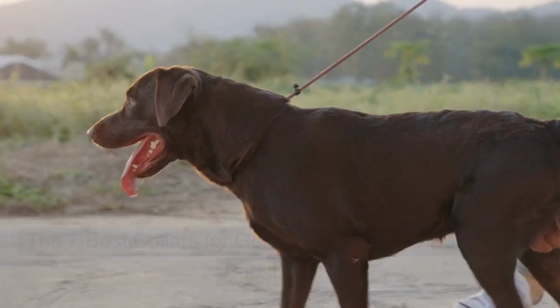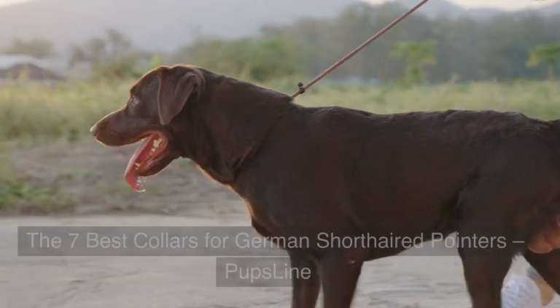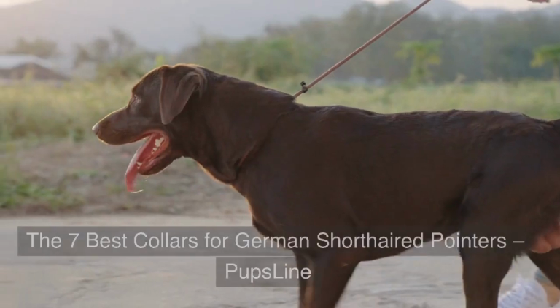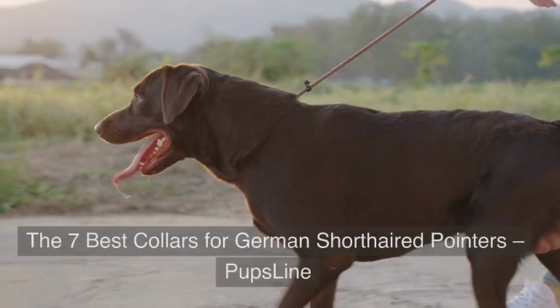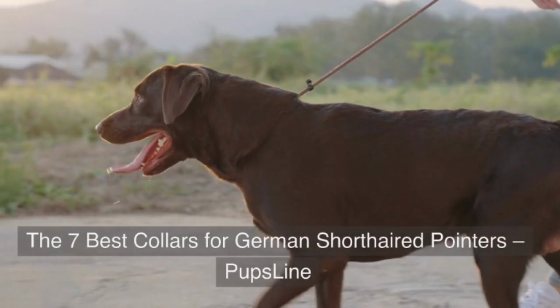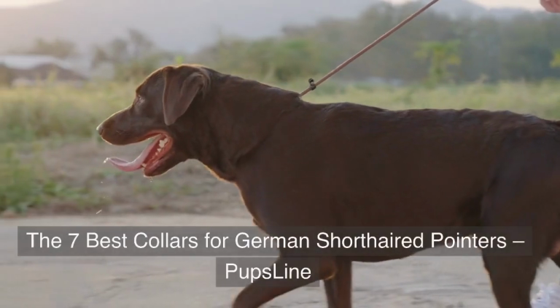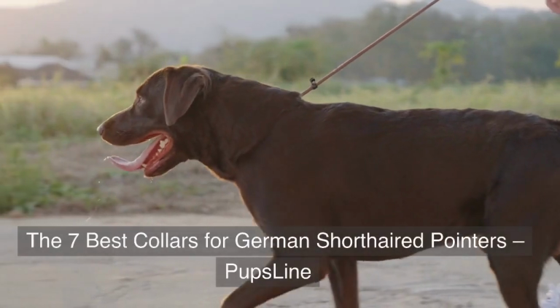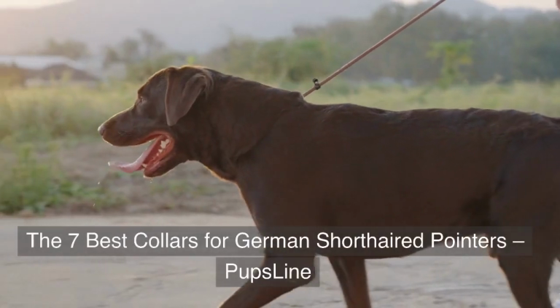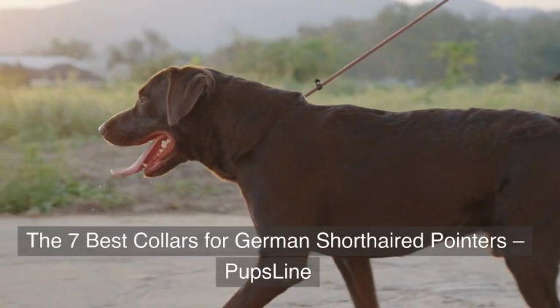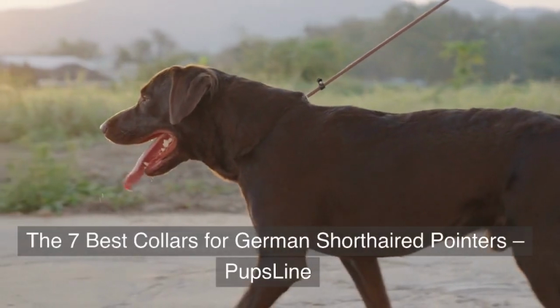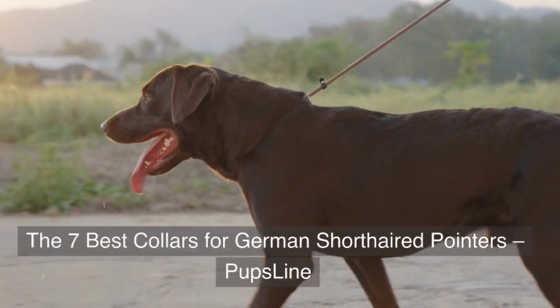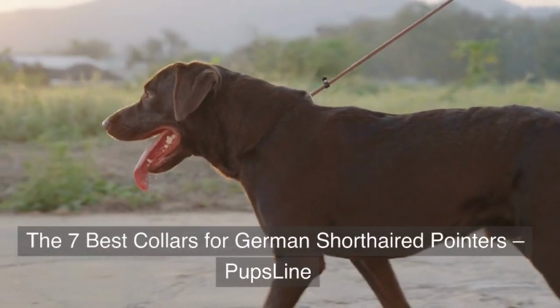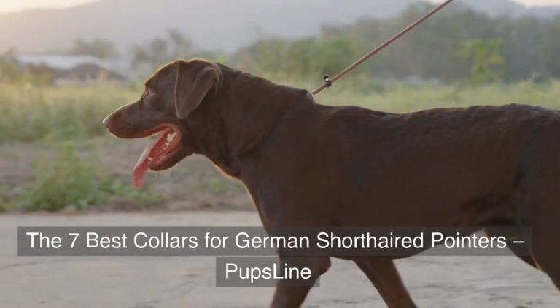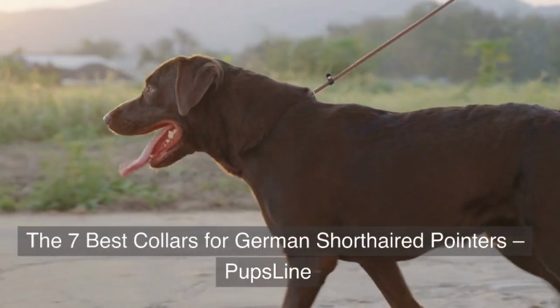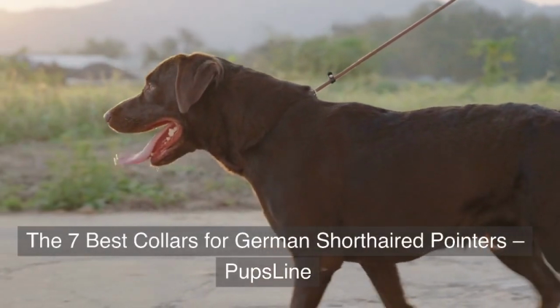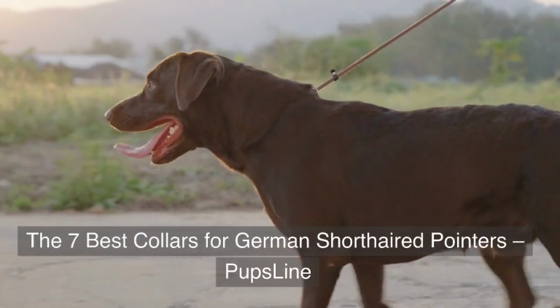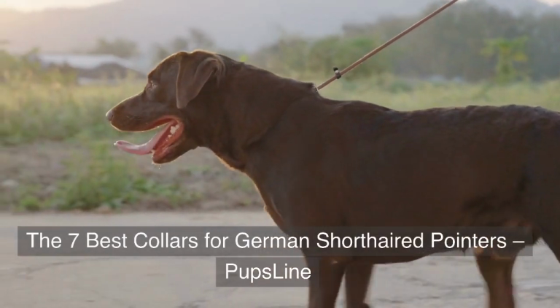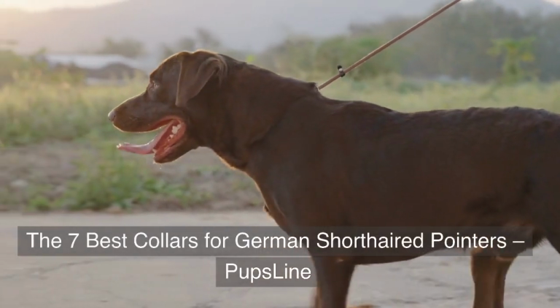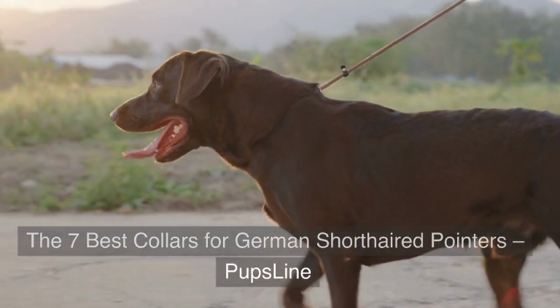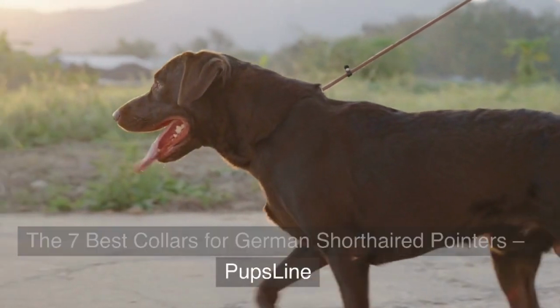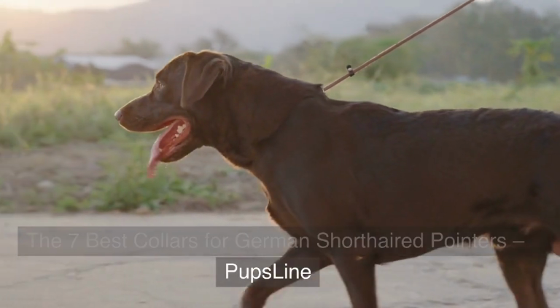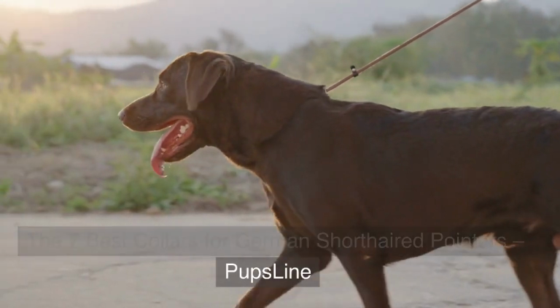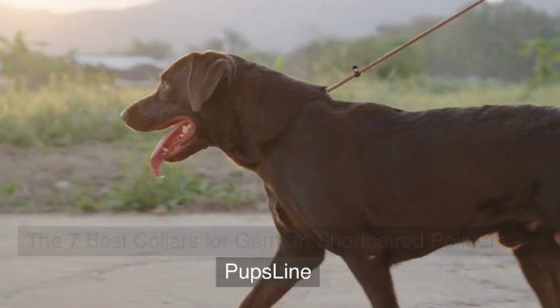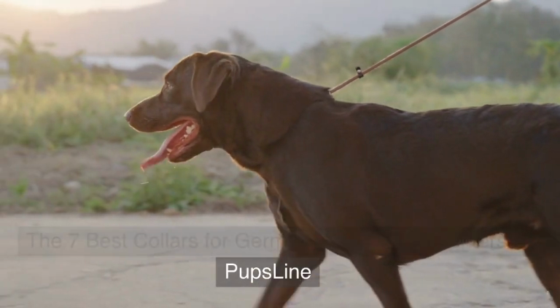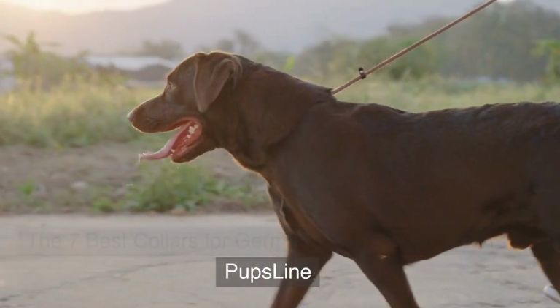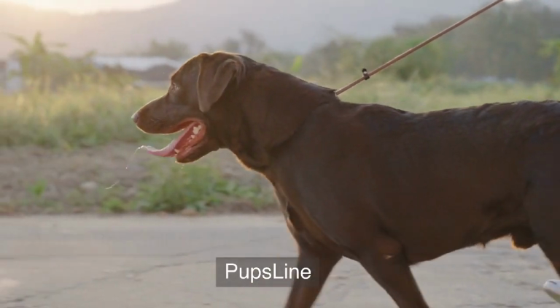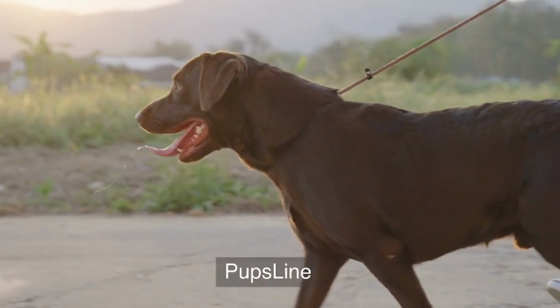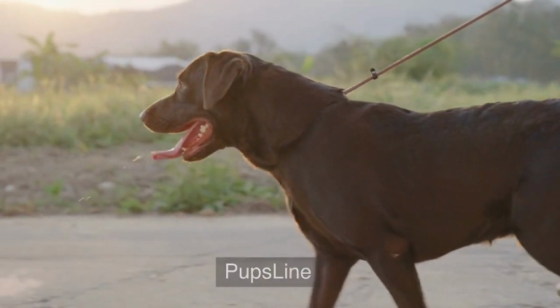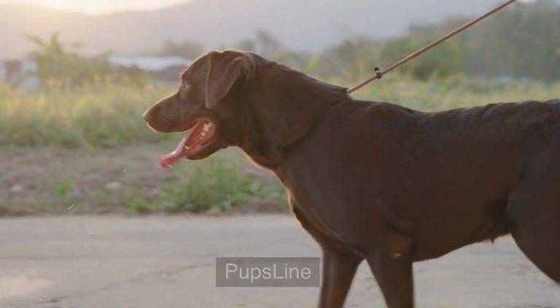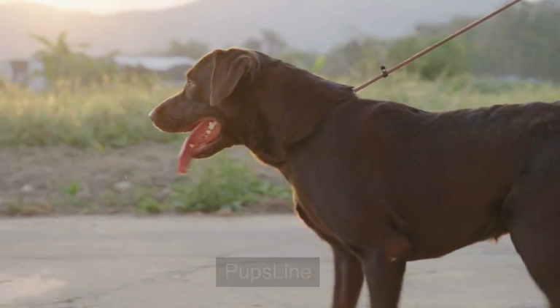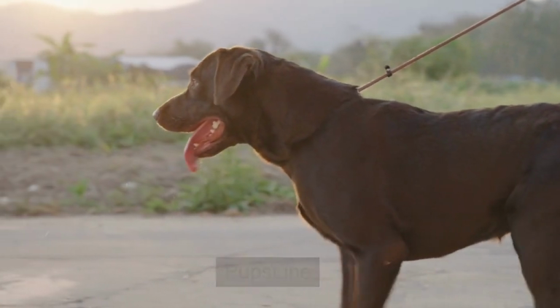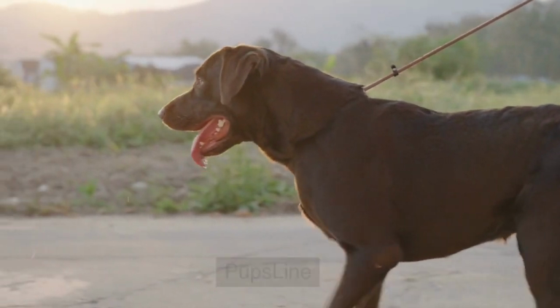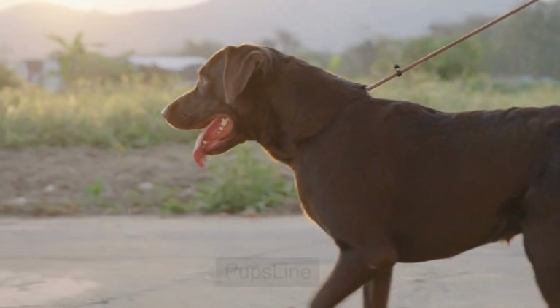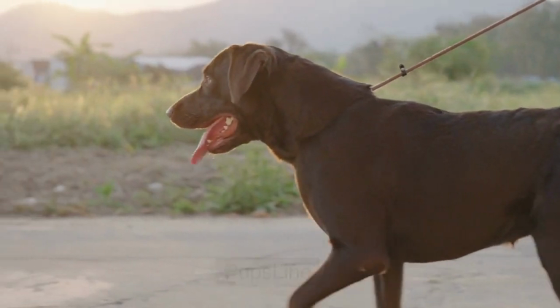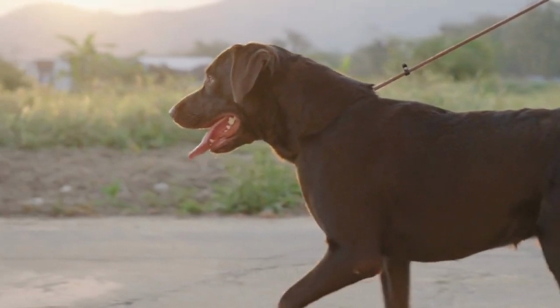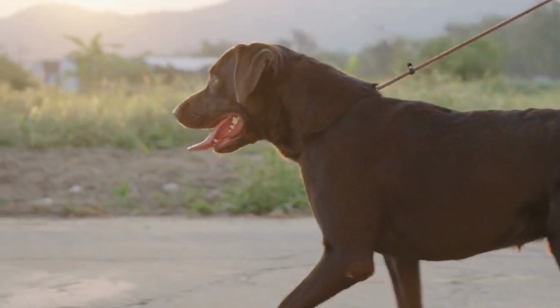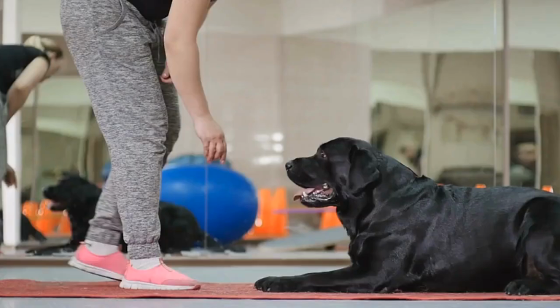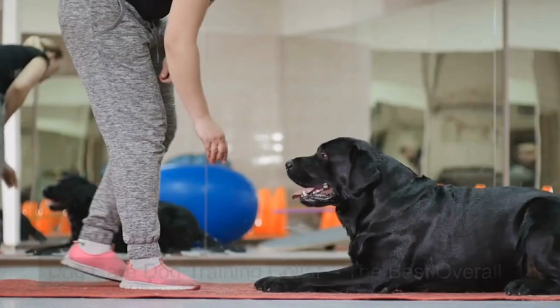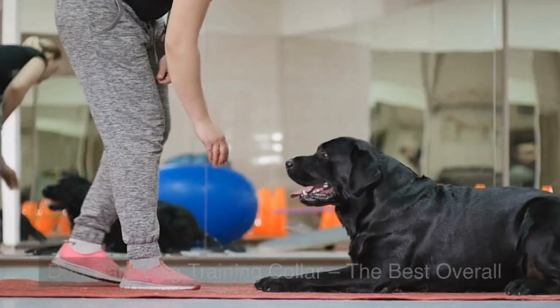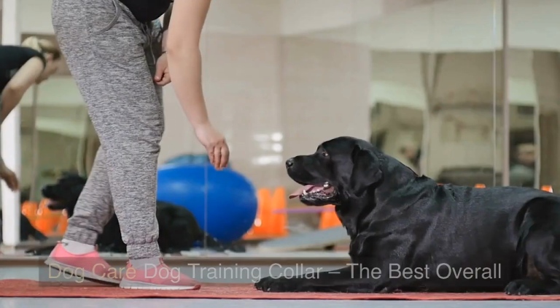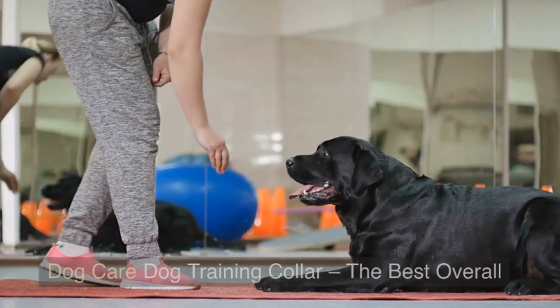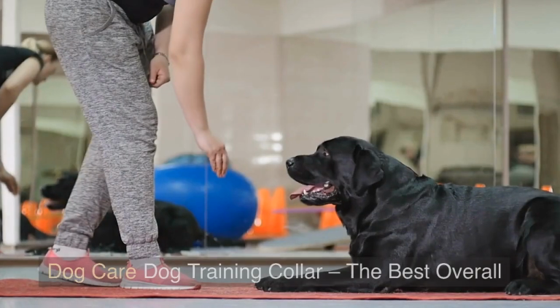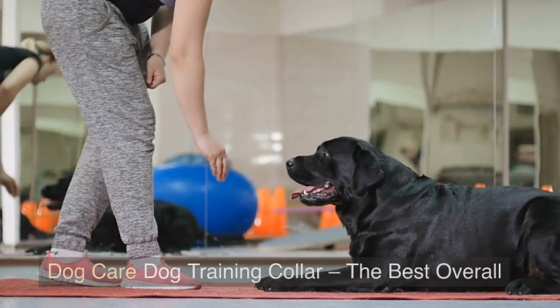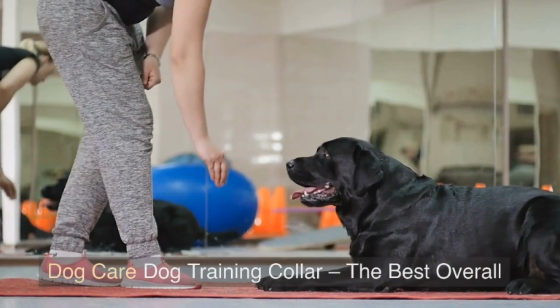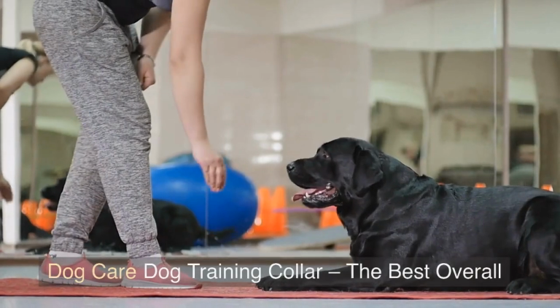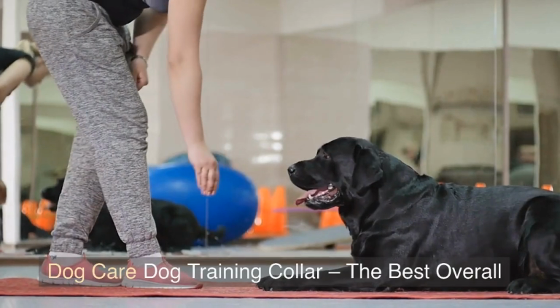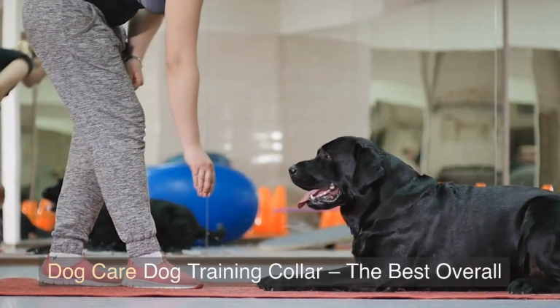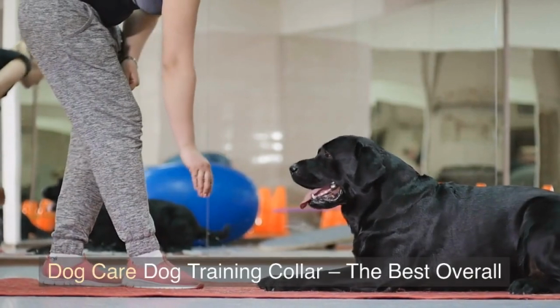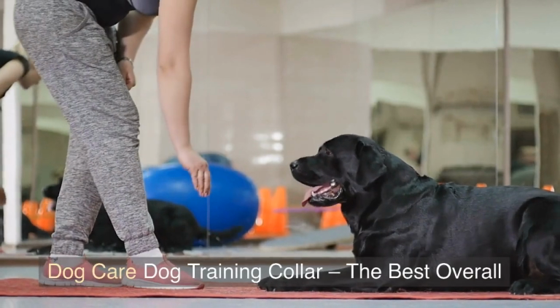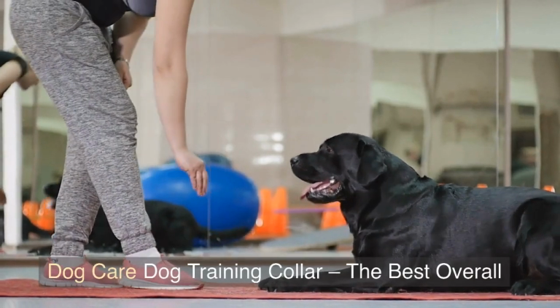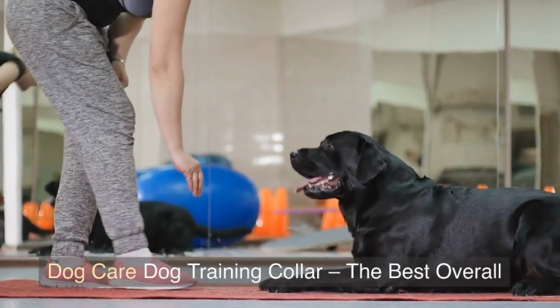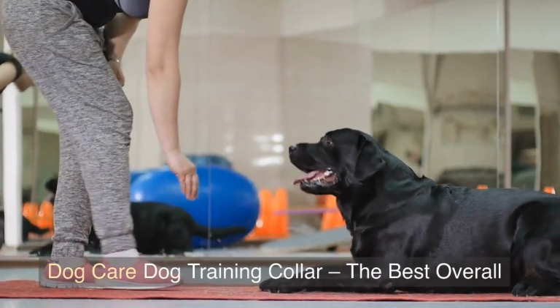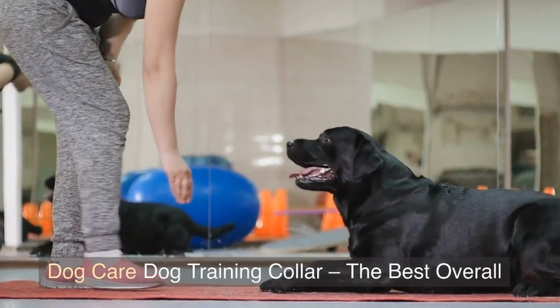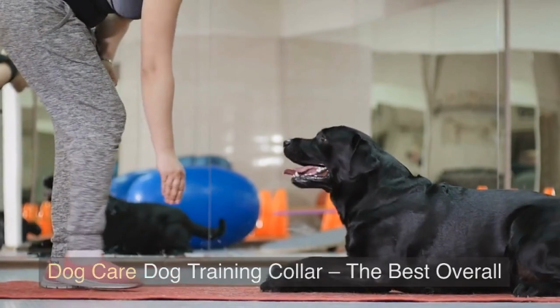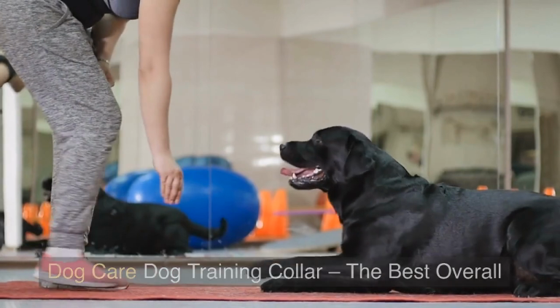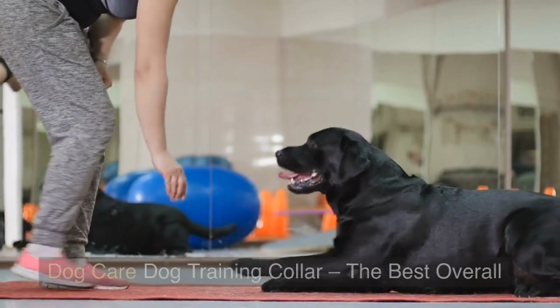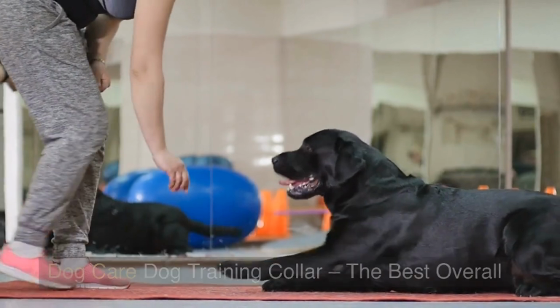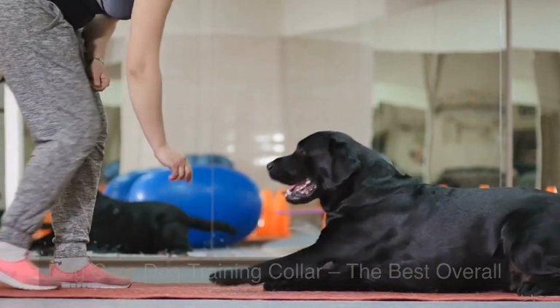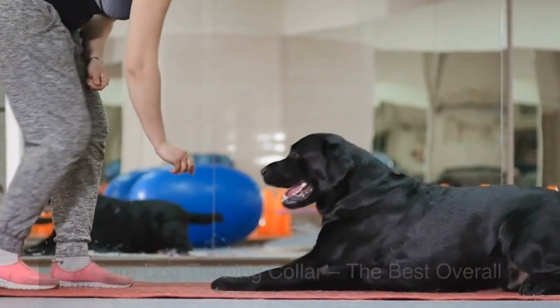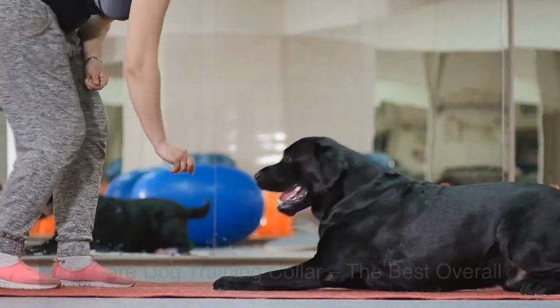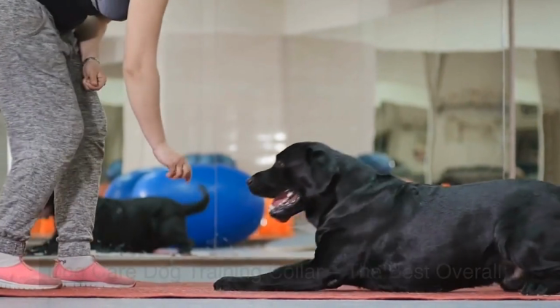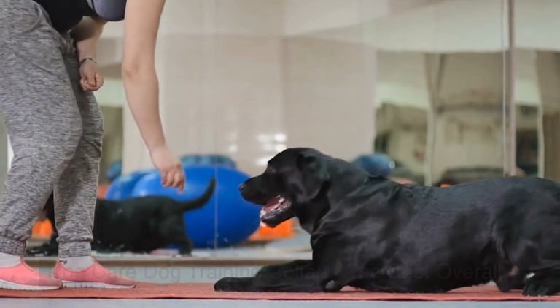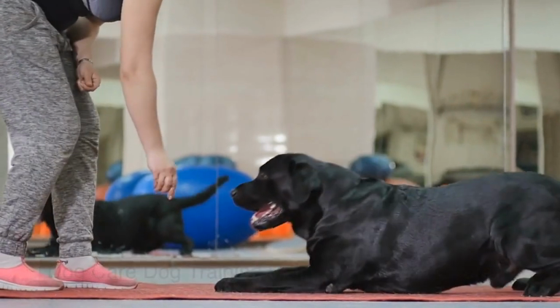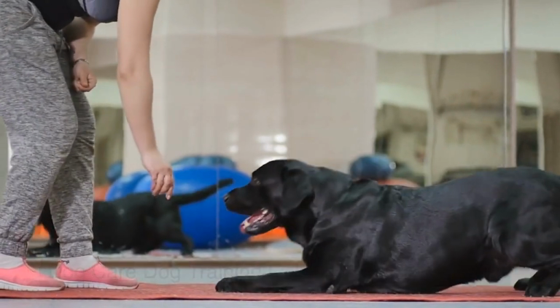The 7 Best Collars for German Short-Haired Pointers. Pupsline. Dog Care Dog Training Collar — The Best Overall.